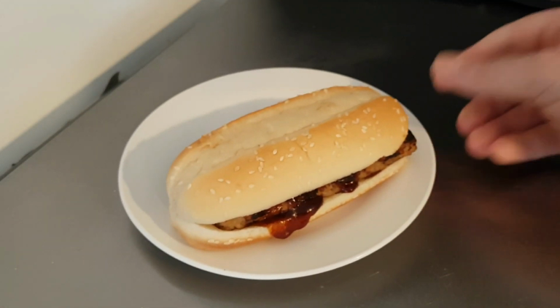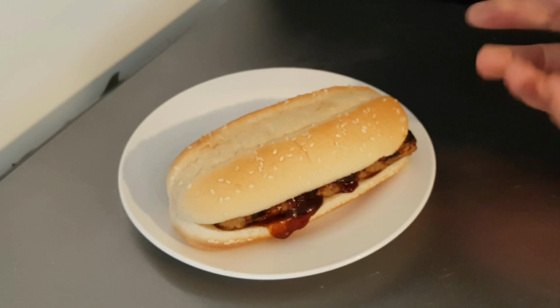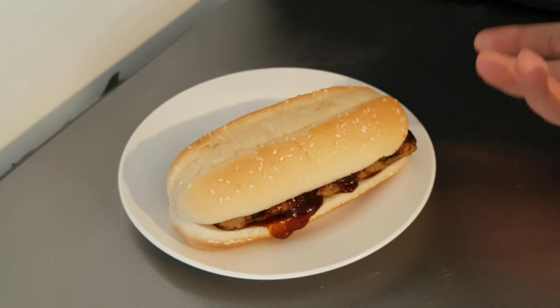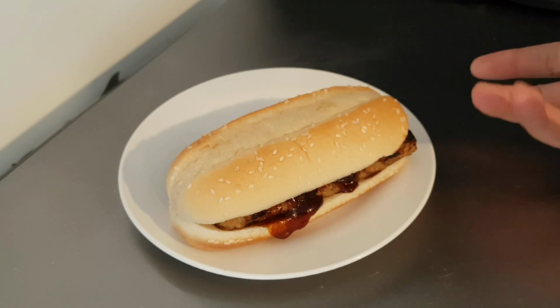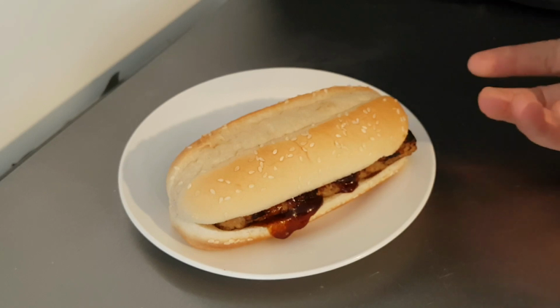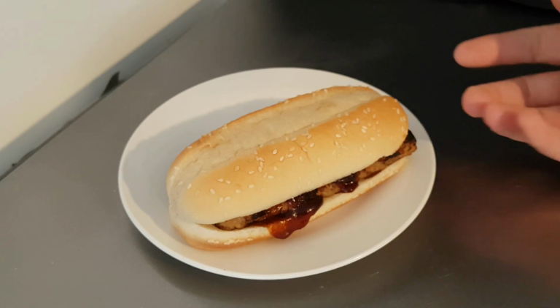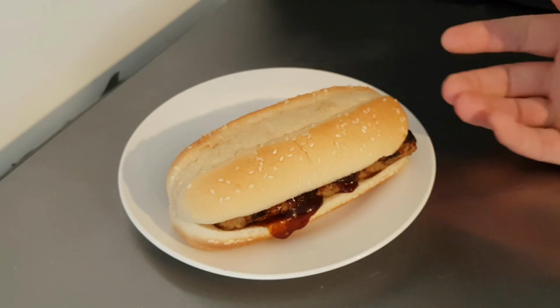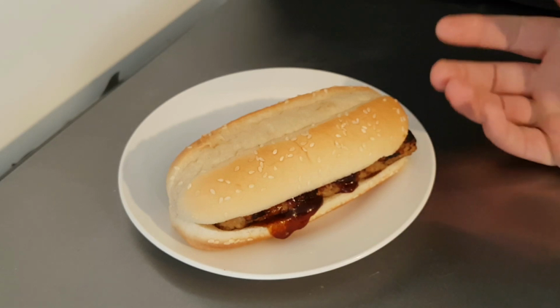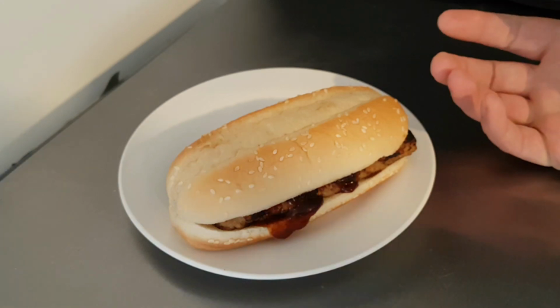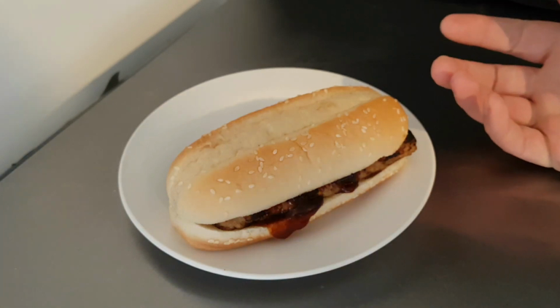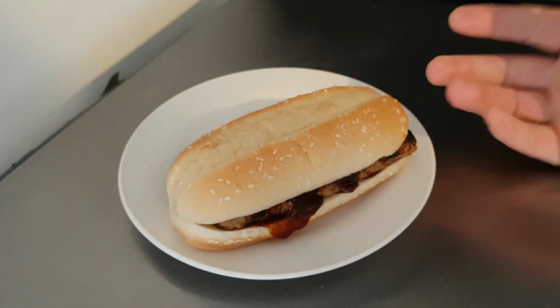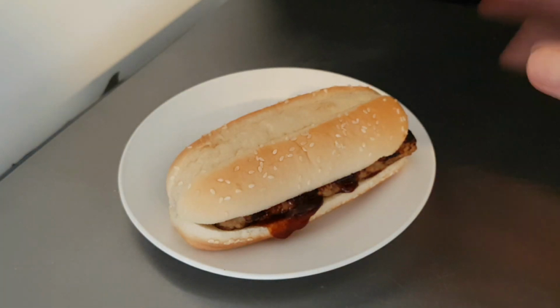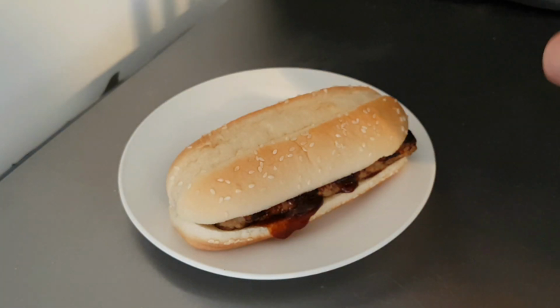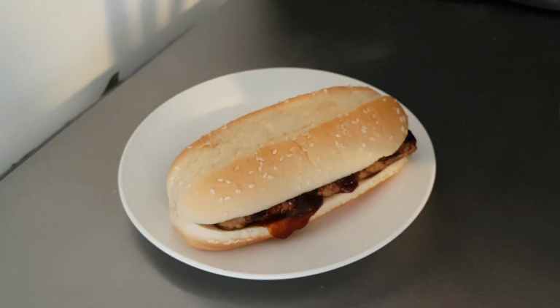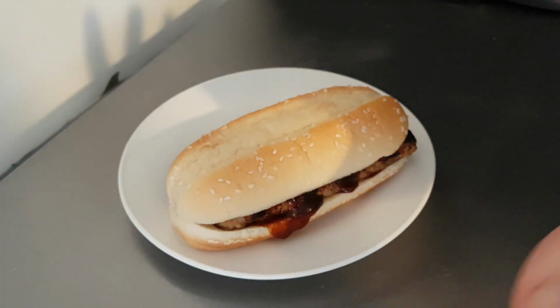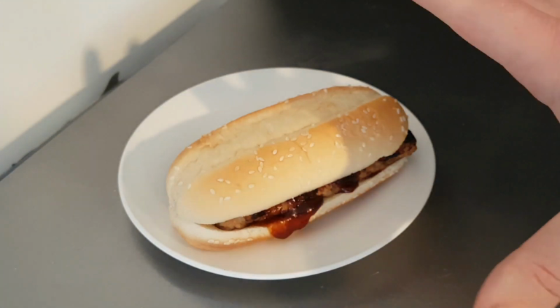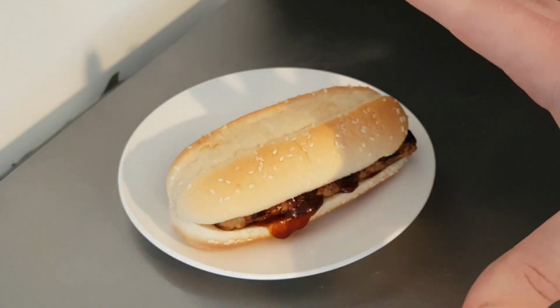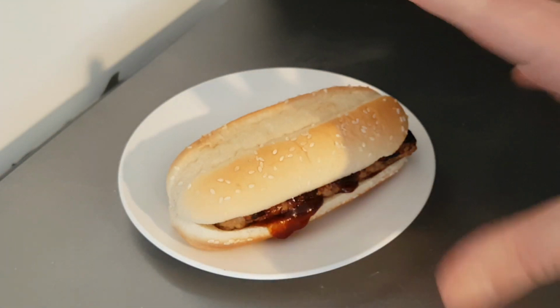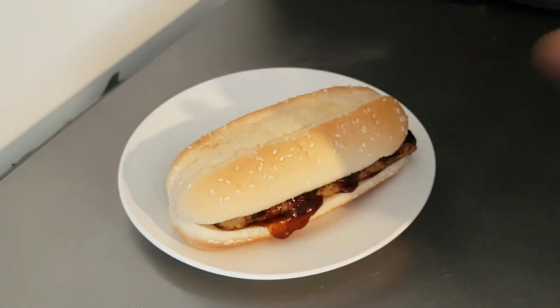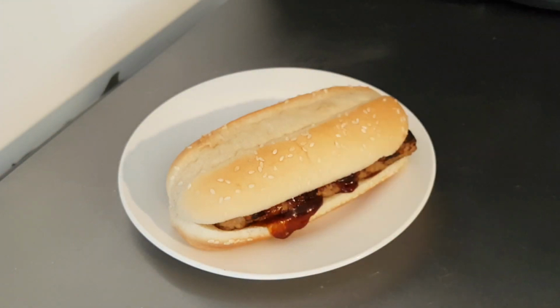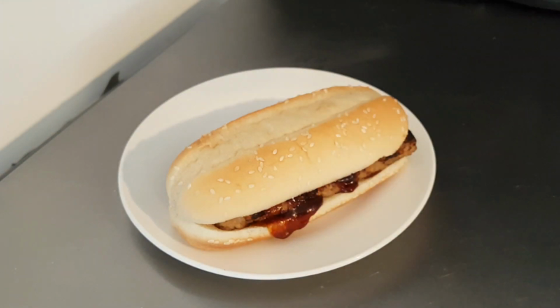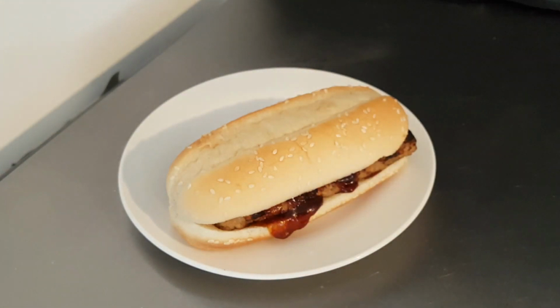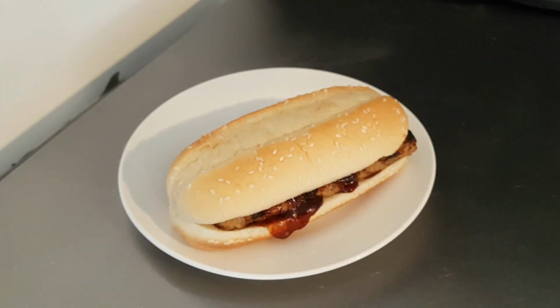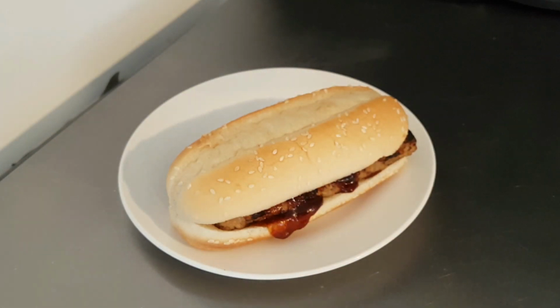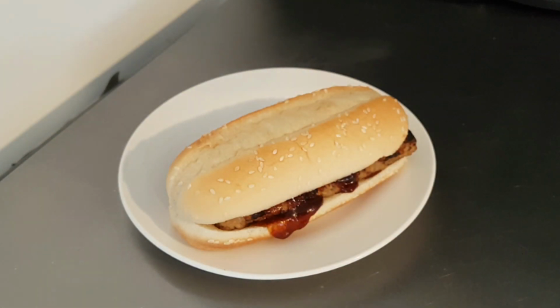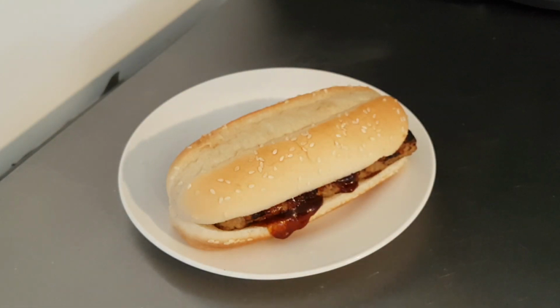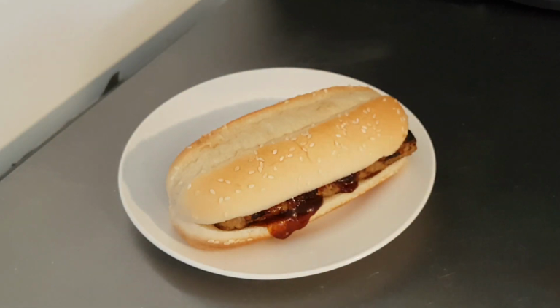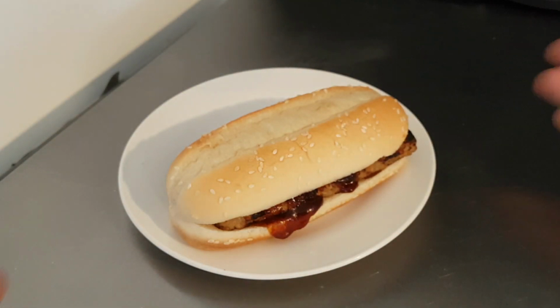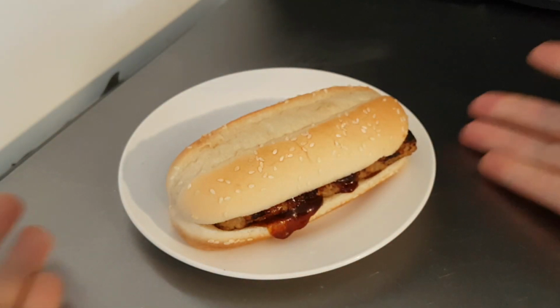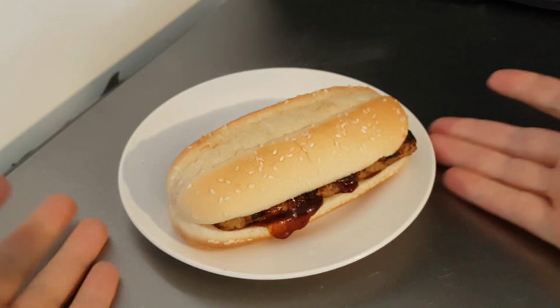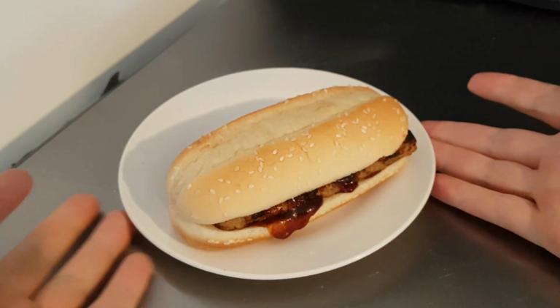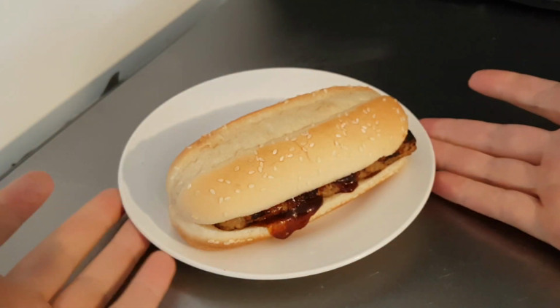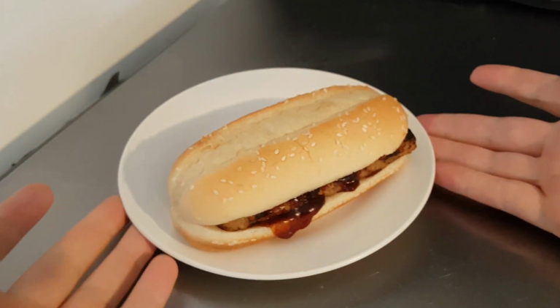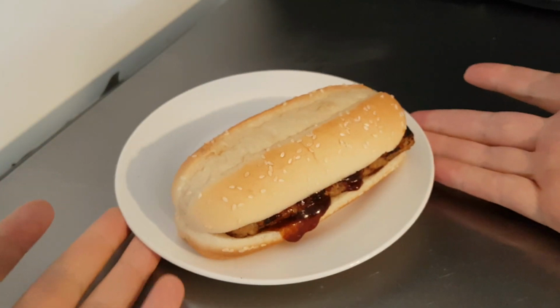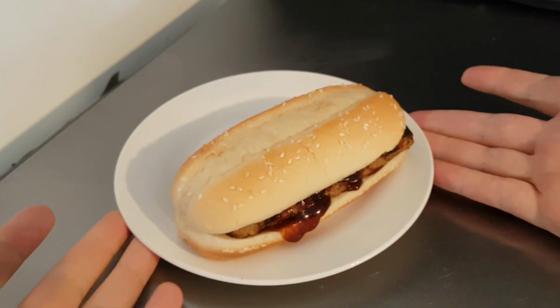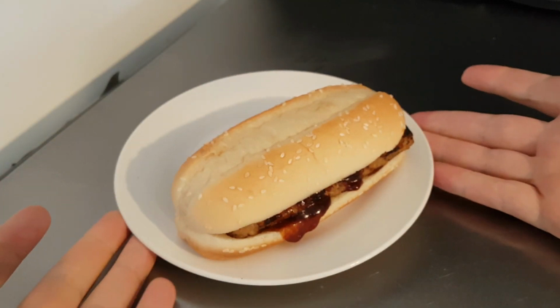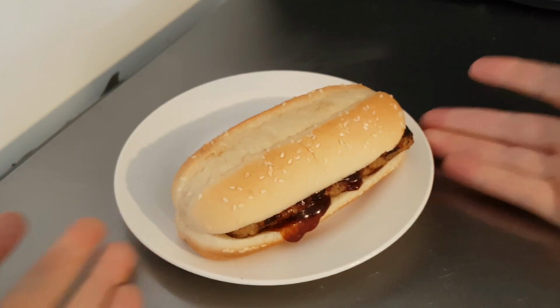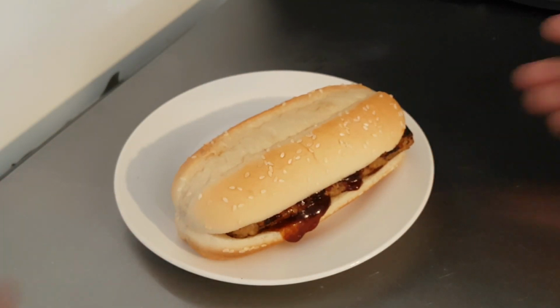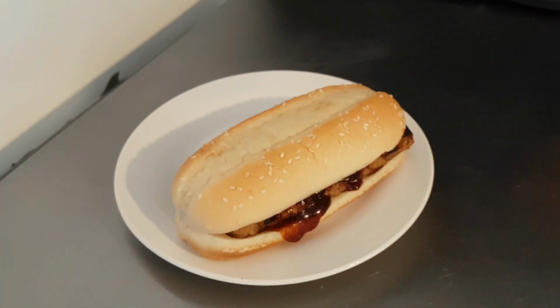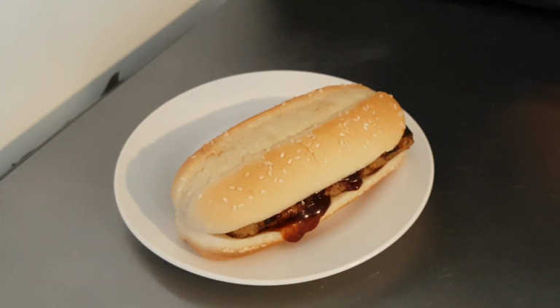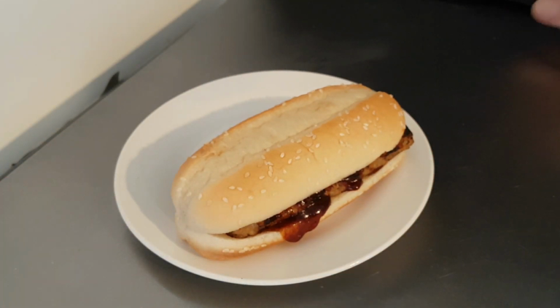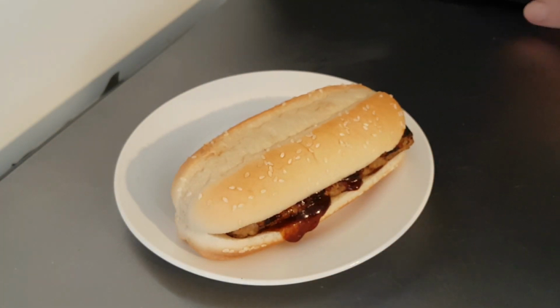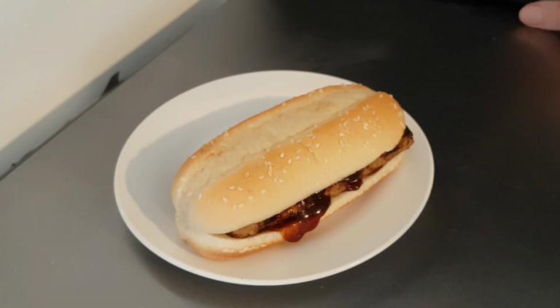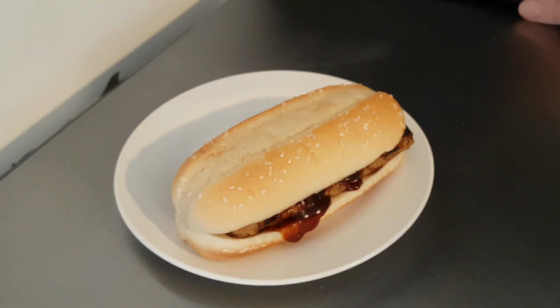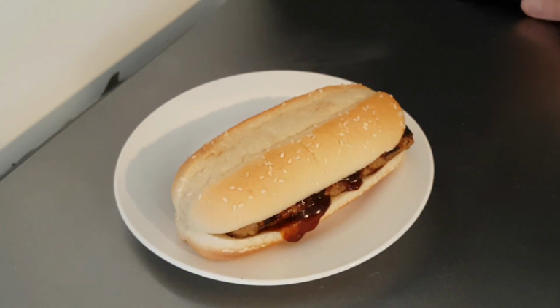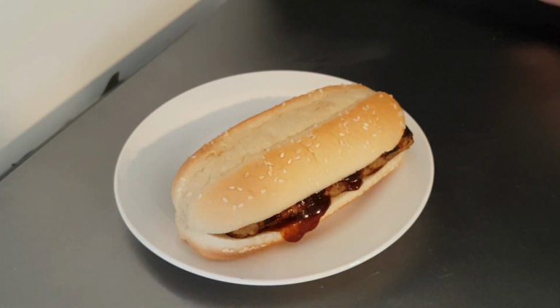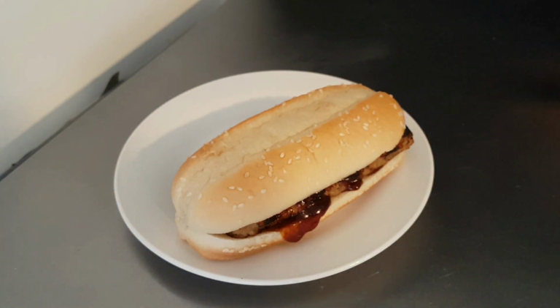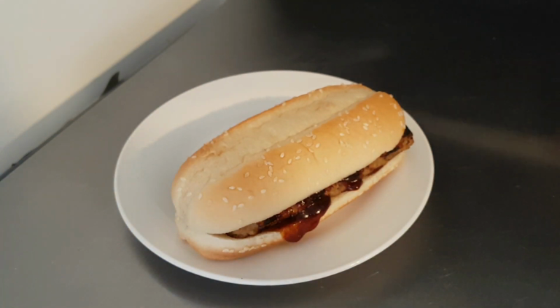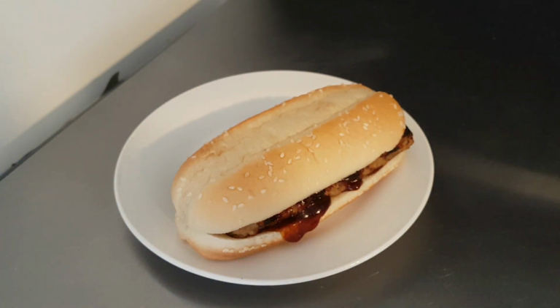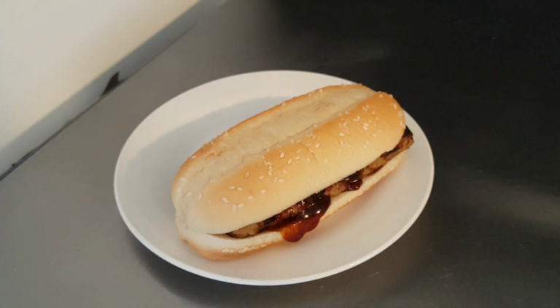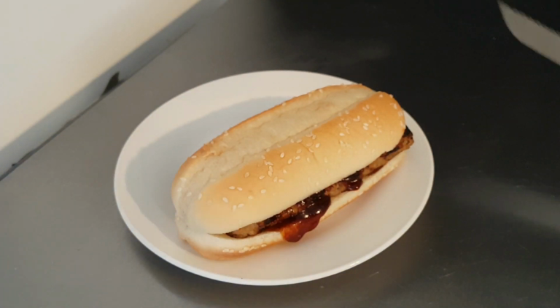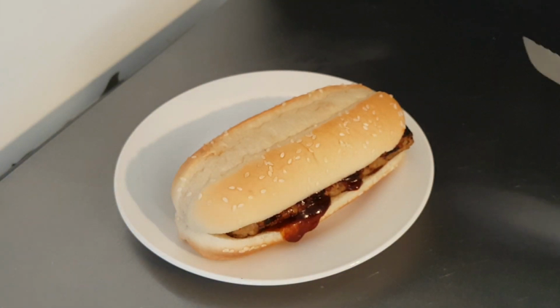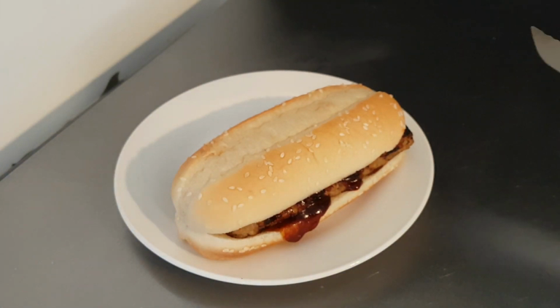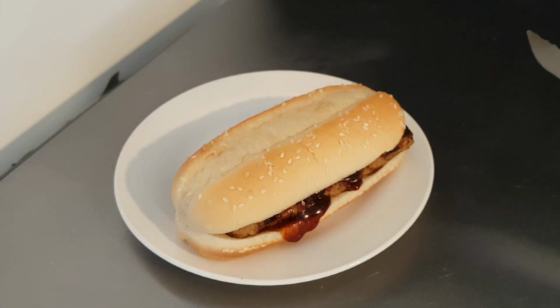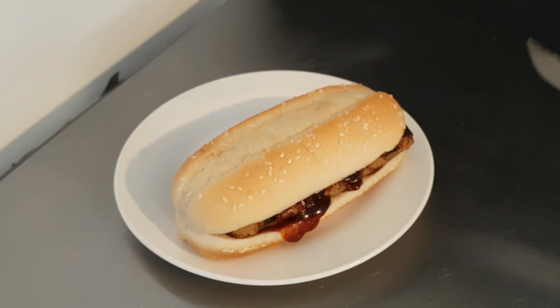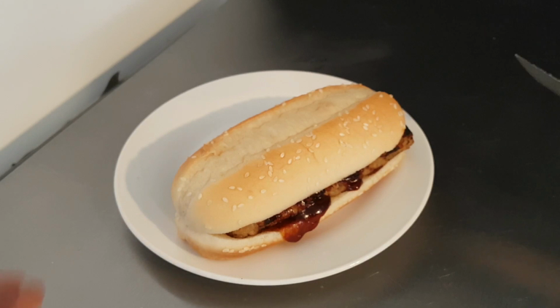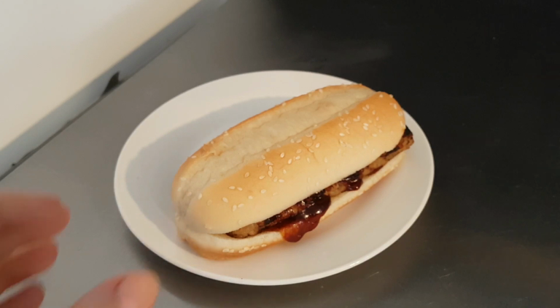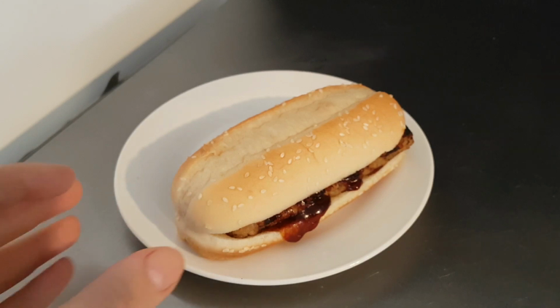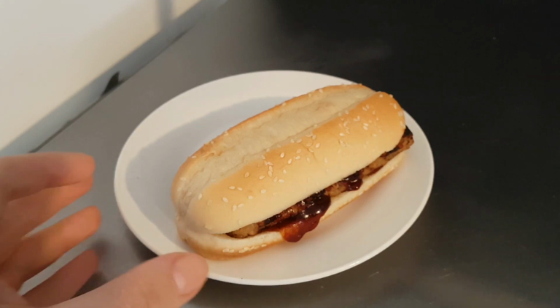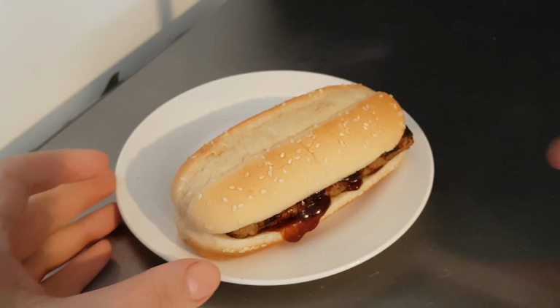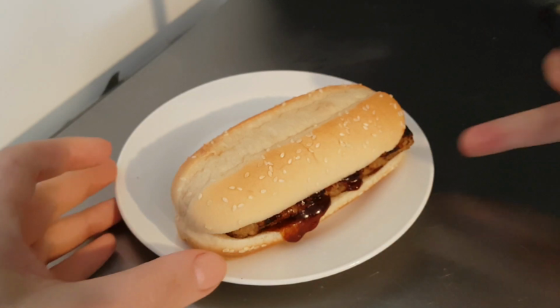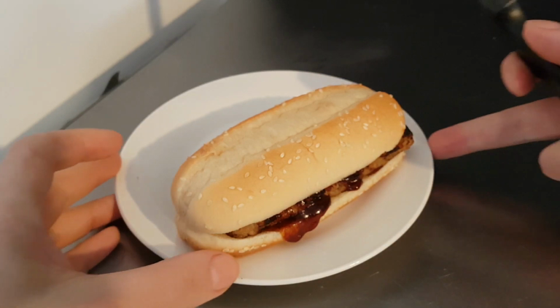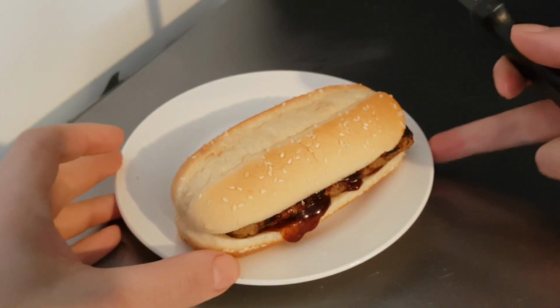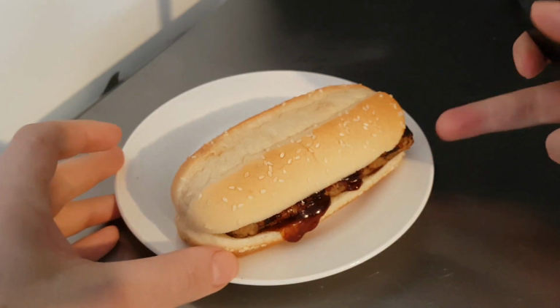A little bit of sweetness — very nice. Let's get this in the microwave and see what it's like.